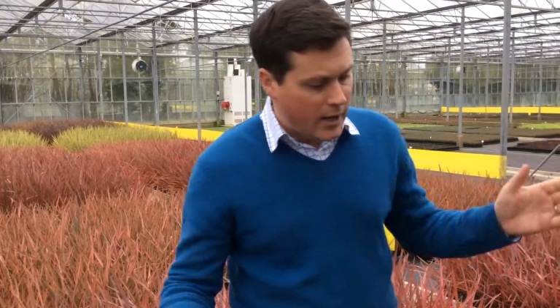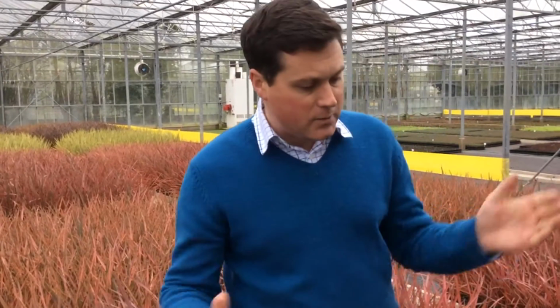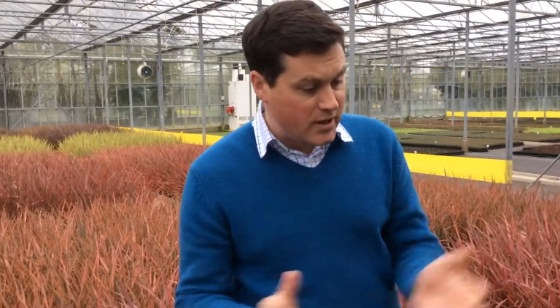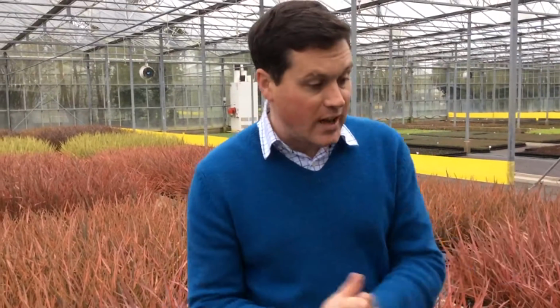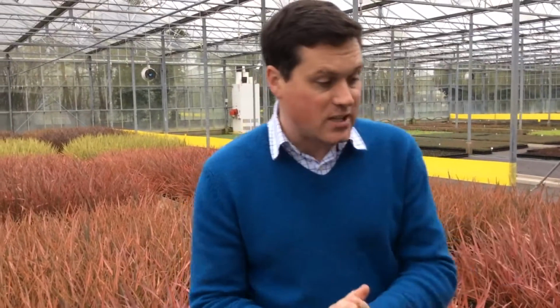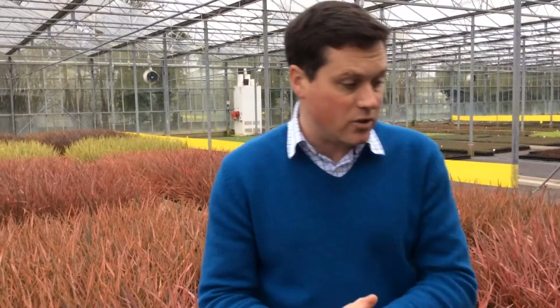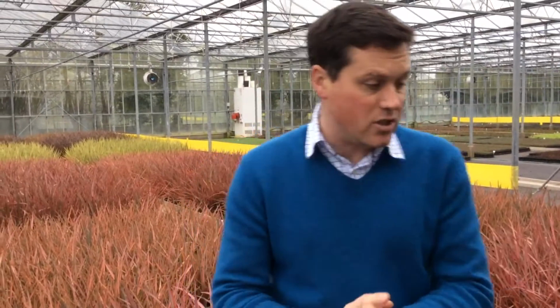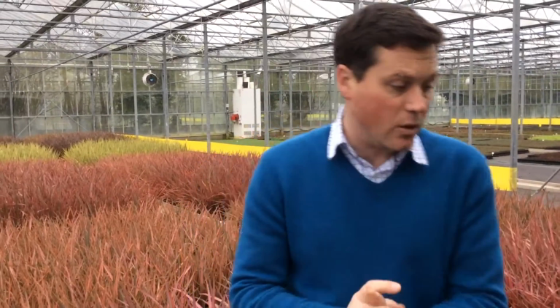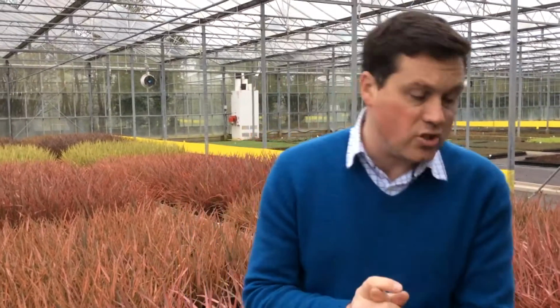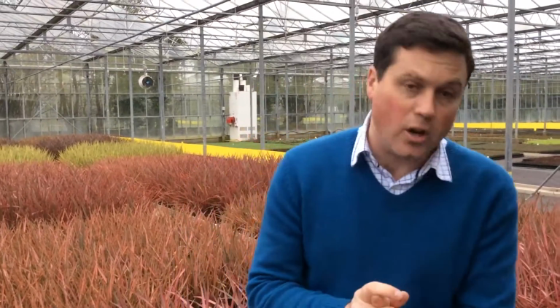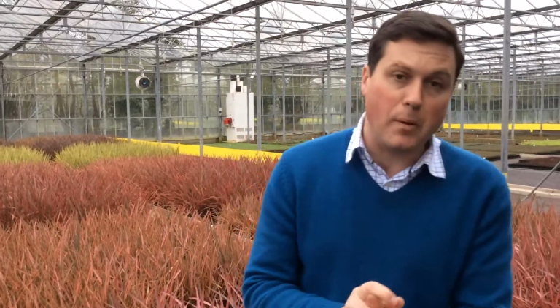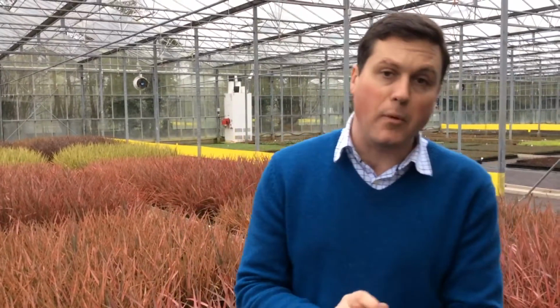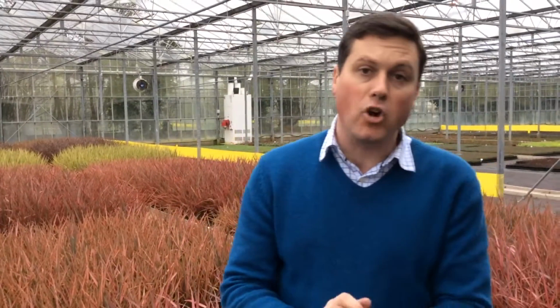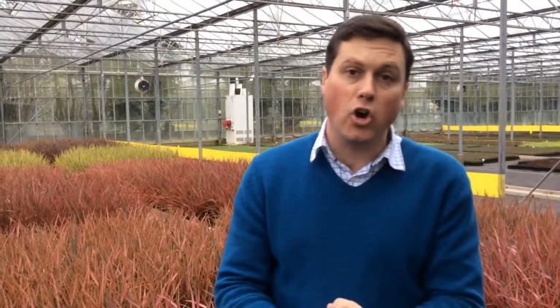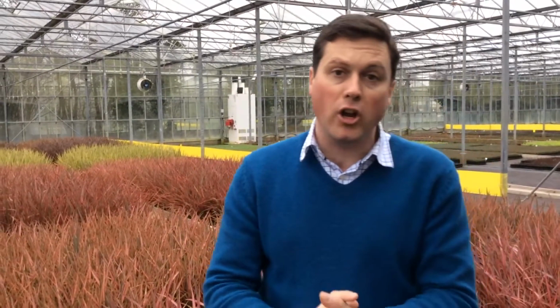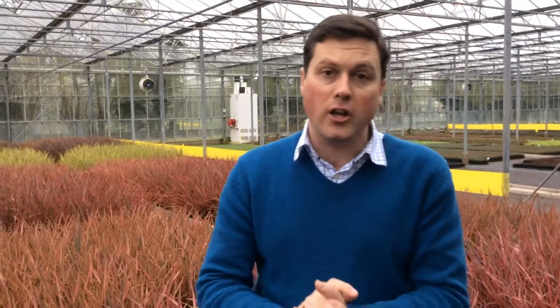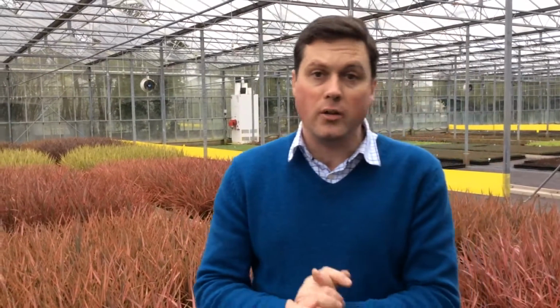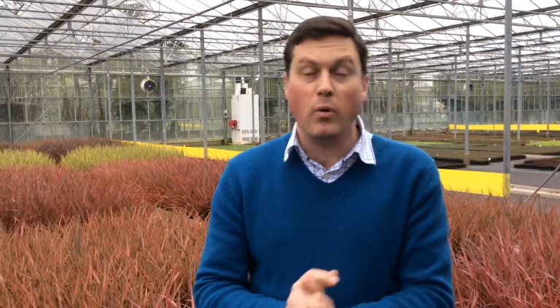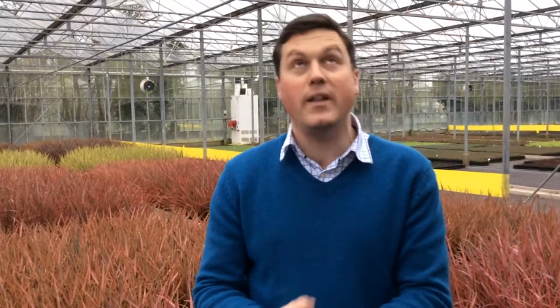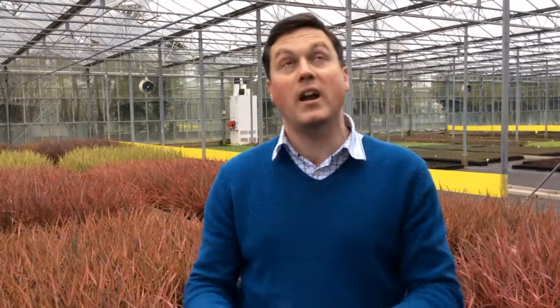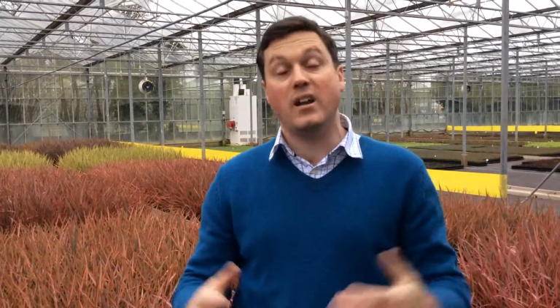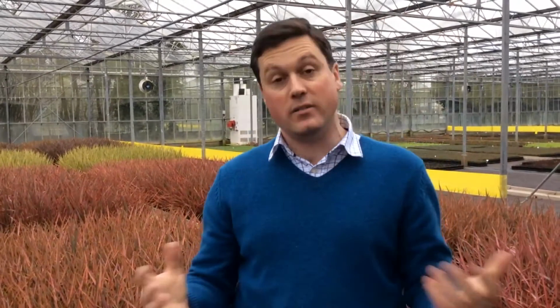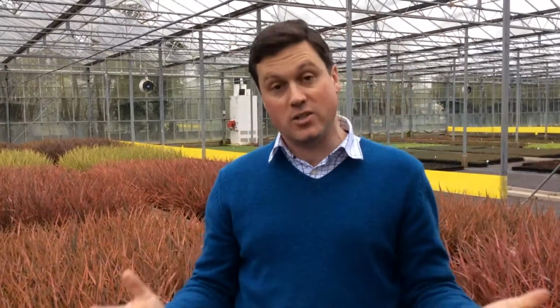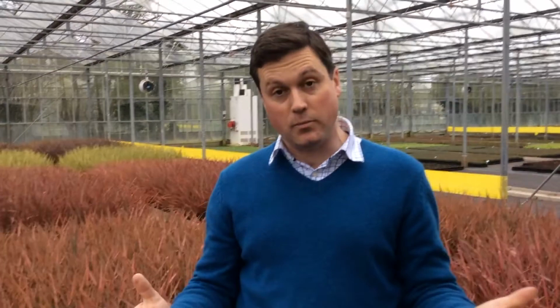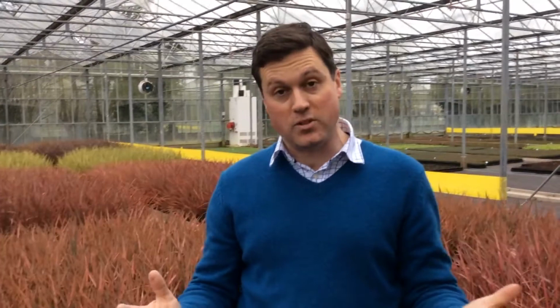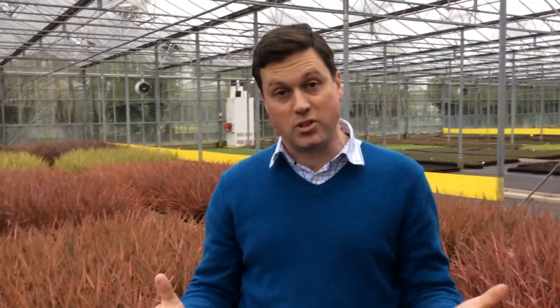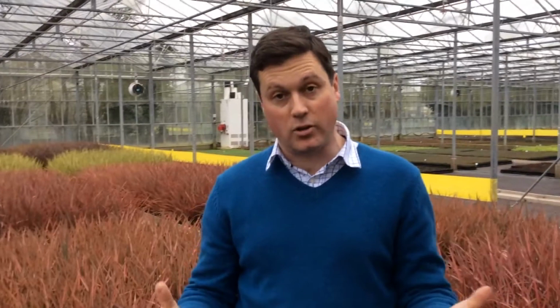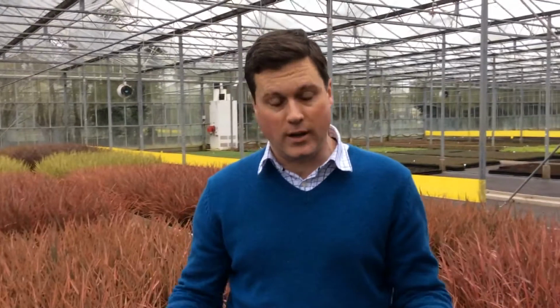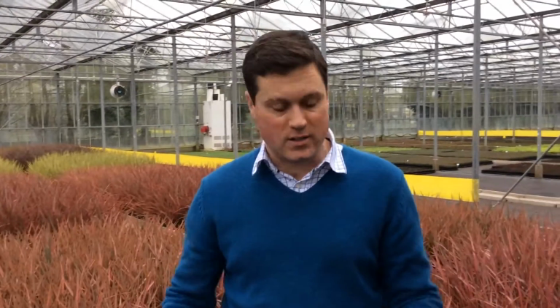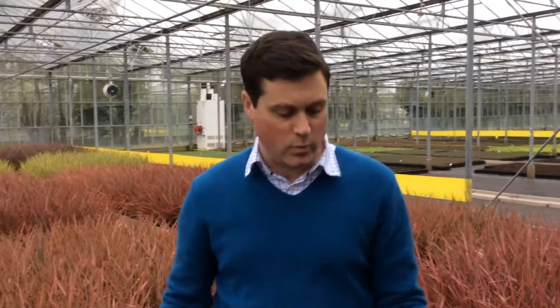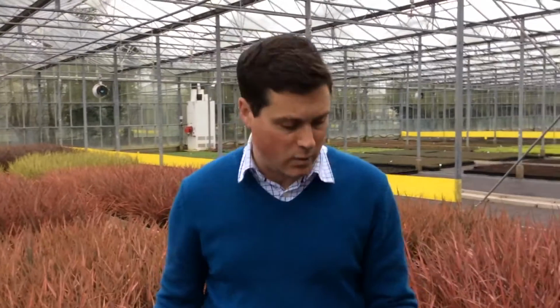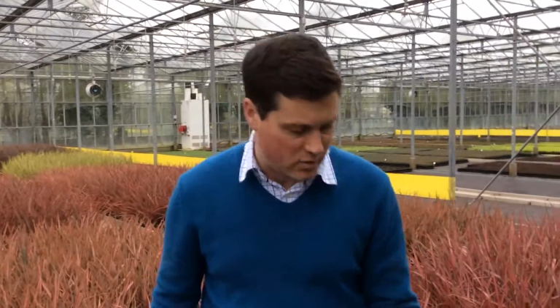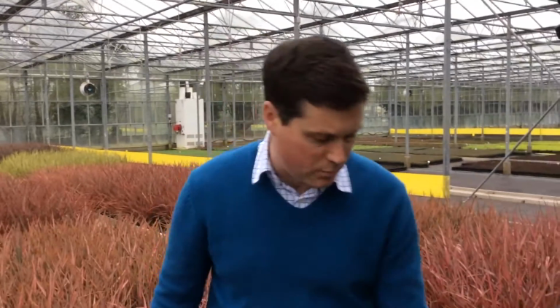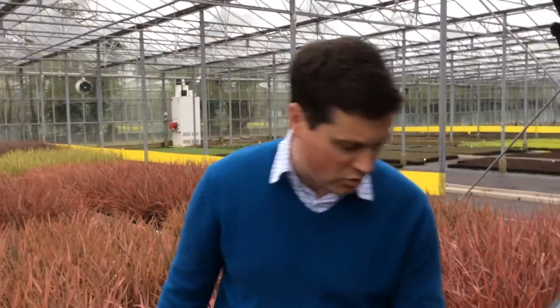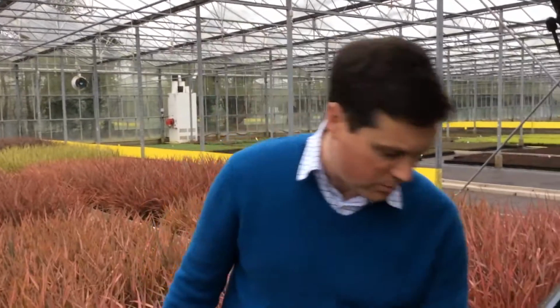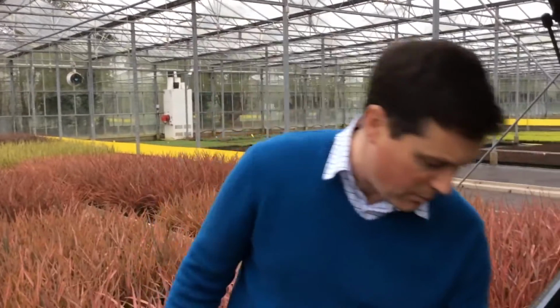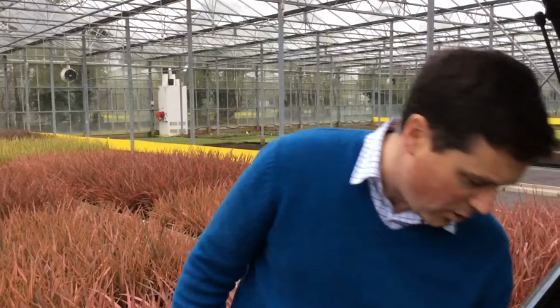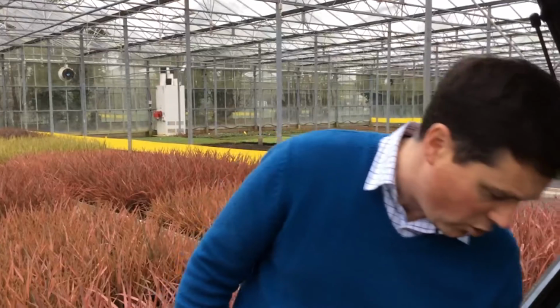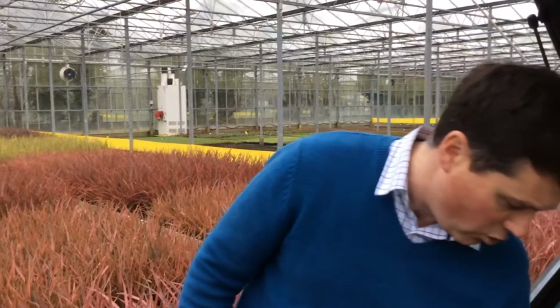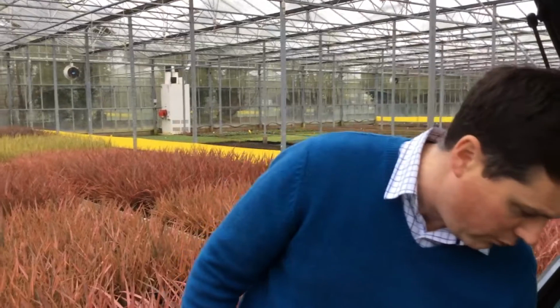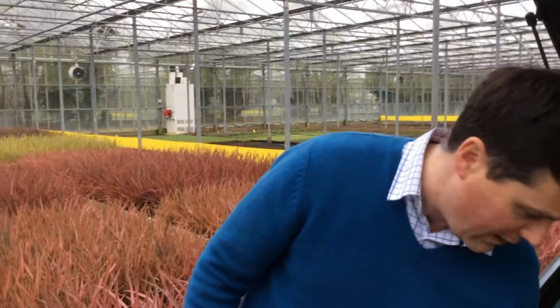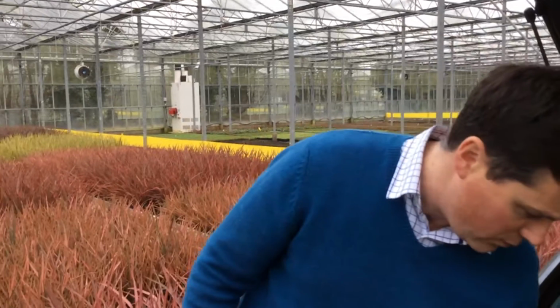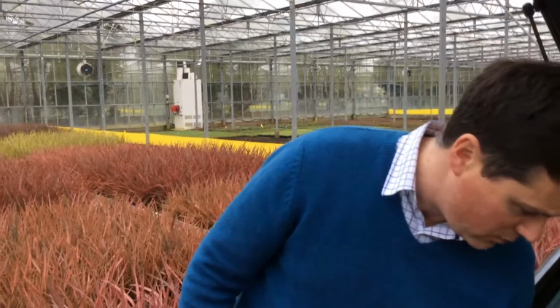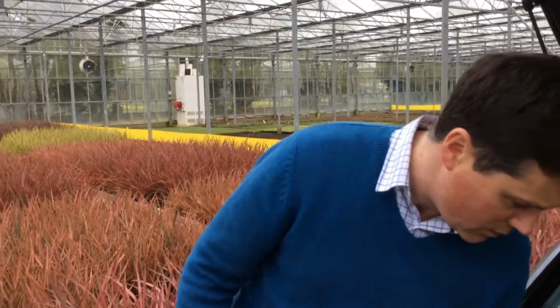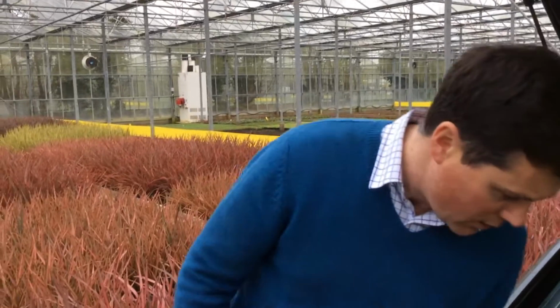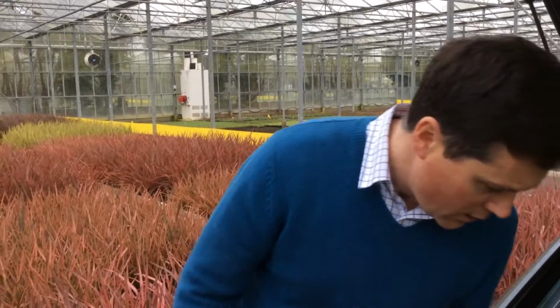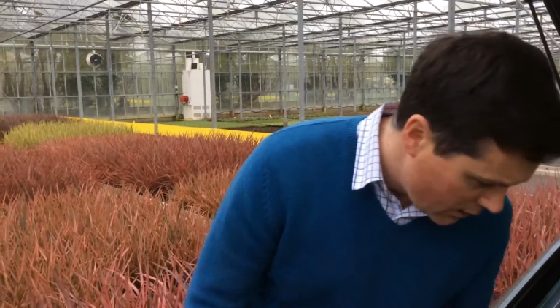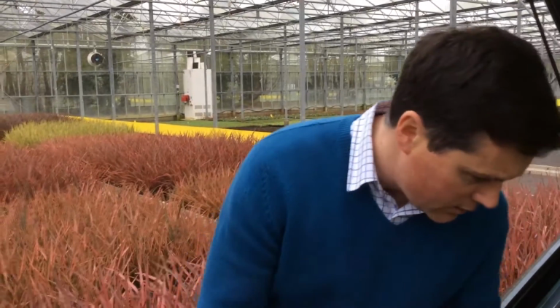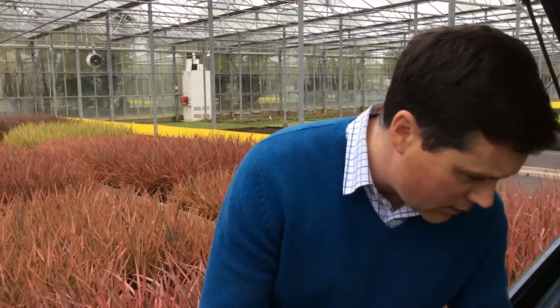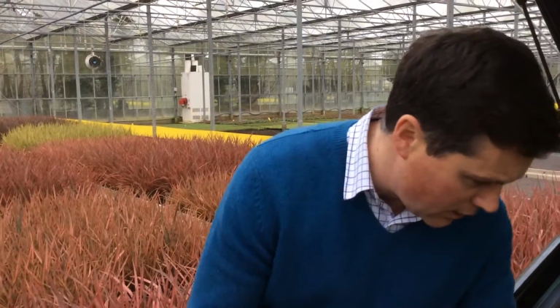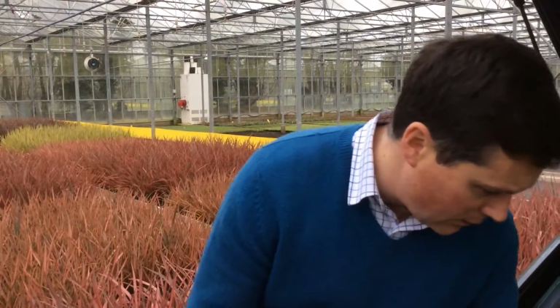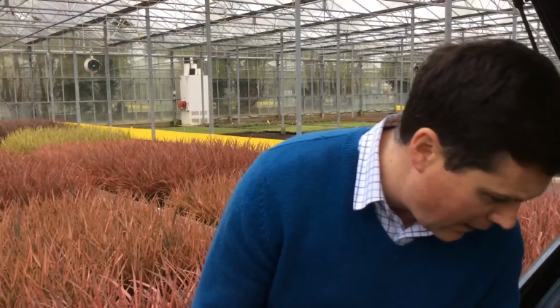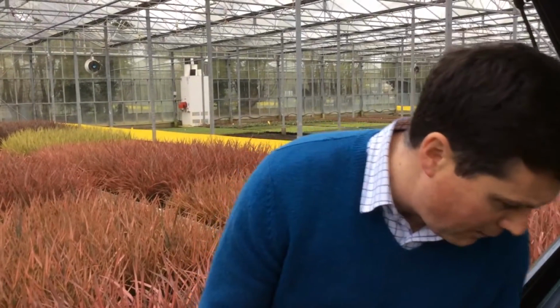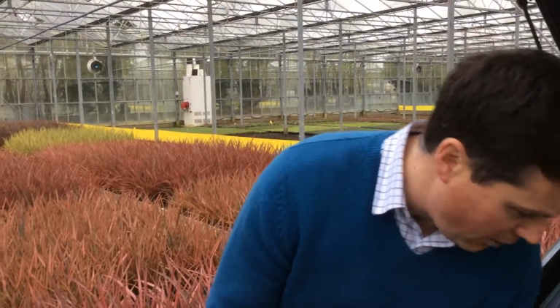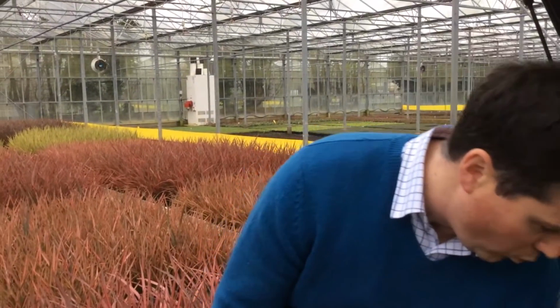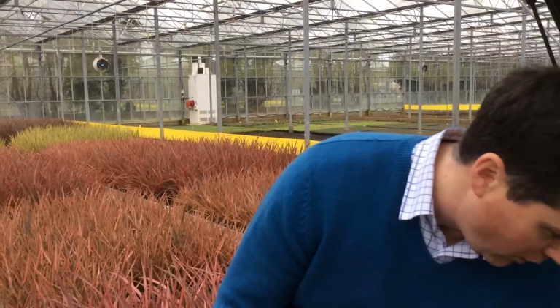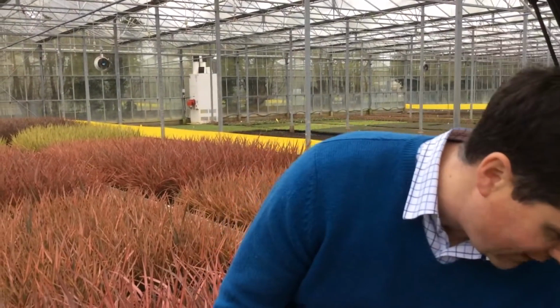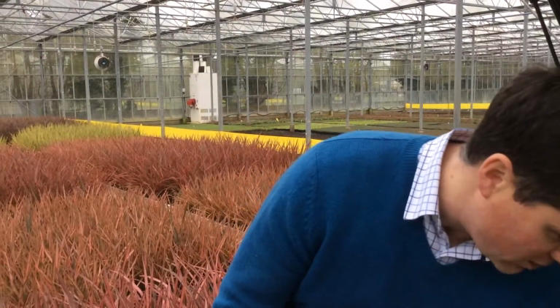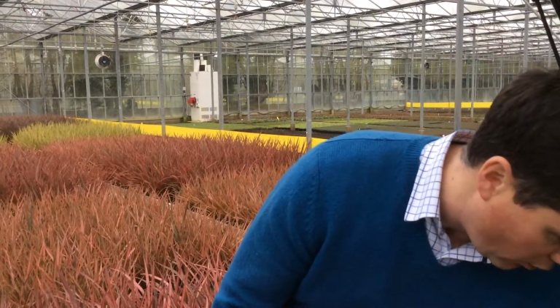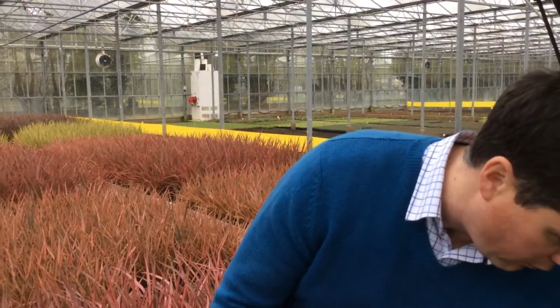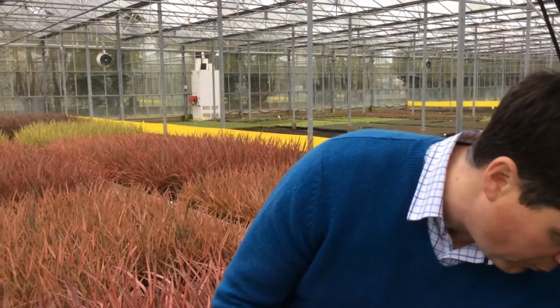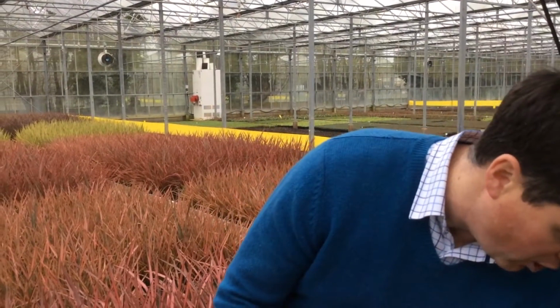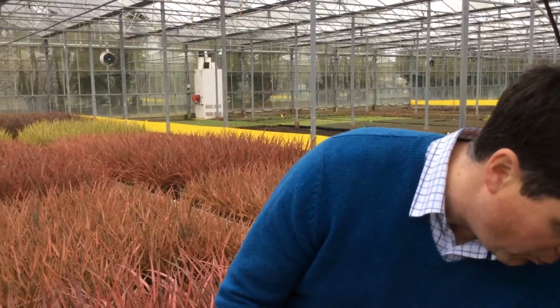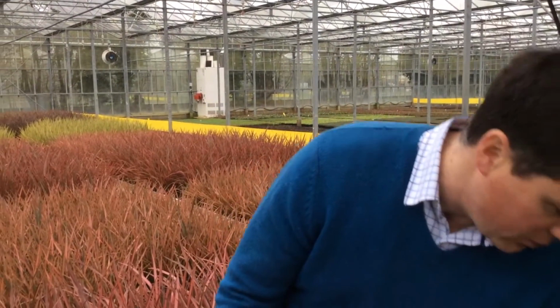I just thought I'd show you a bit more colour. We did have some sun last week which pushed a bit more colour out. So there's a lot of one litre colour at the moment.